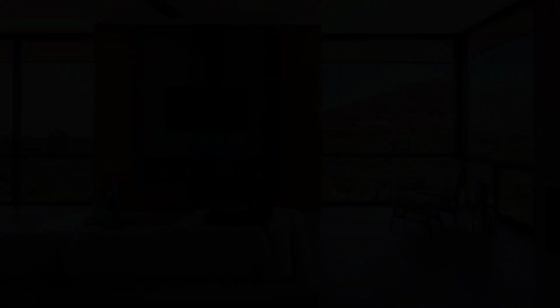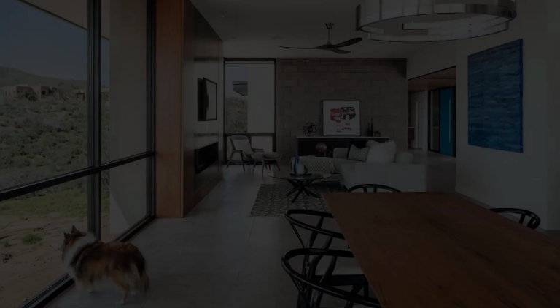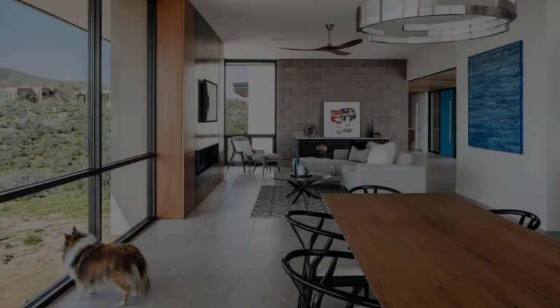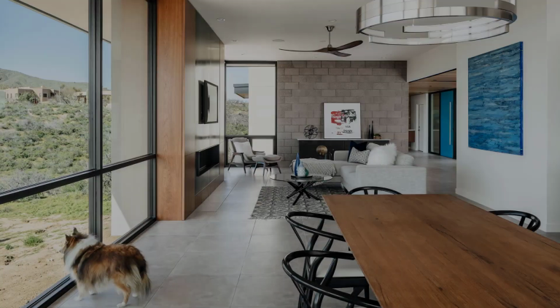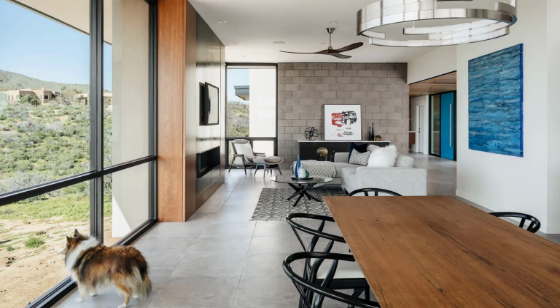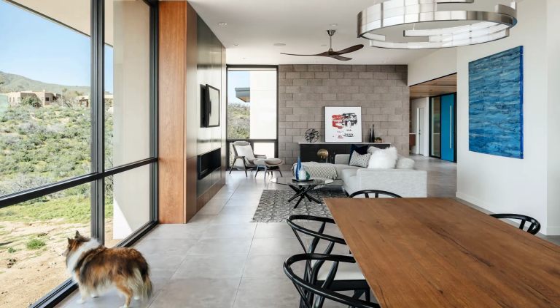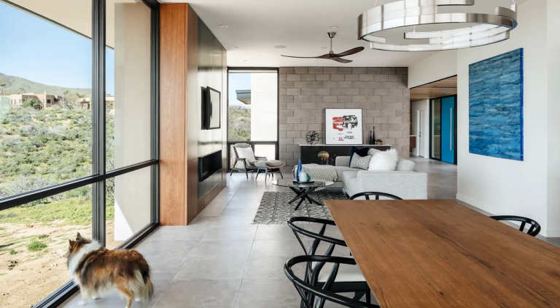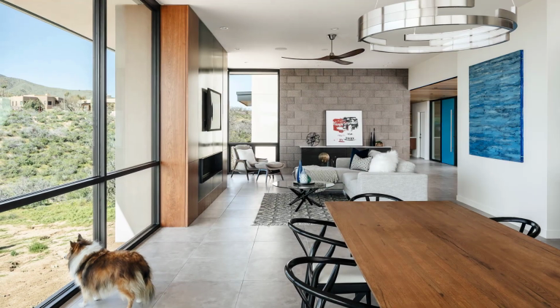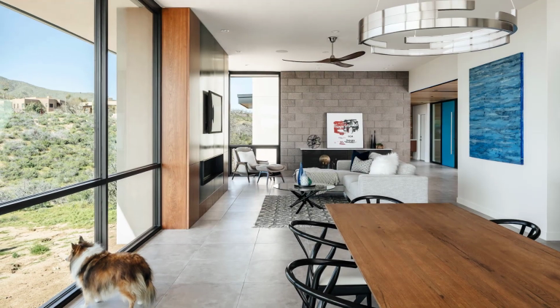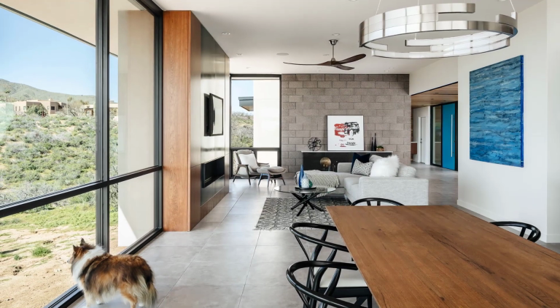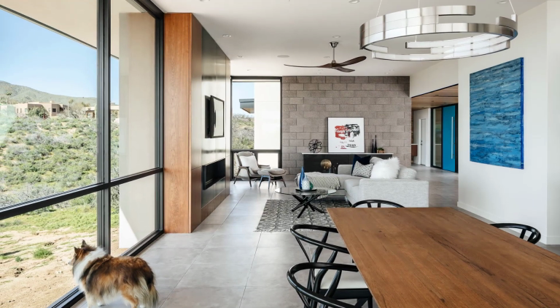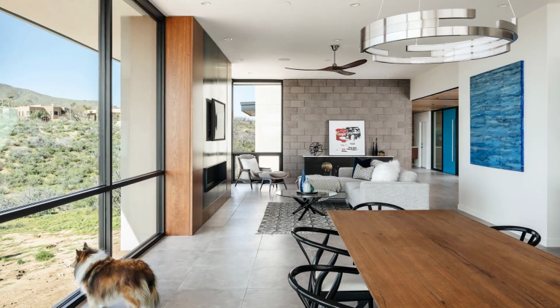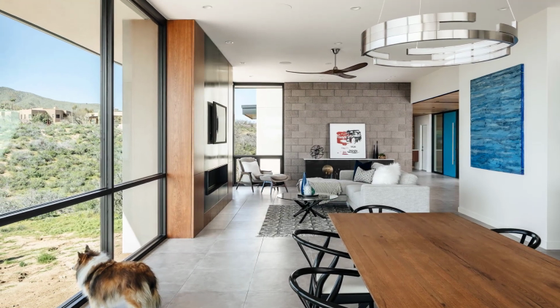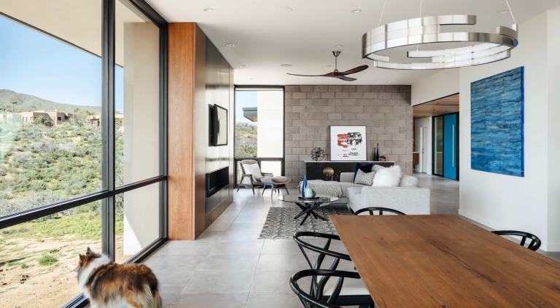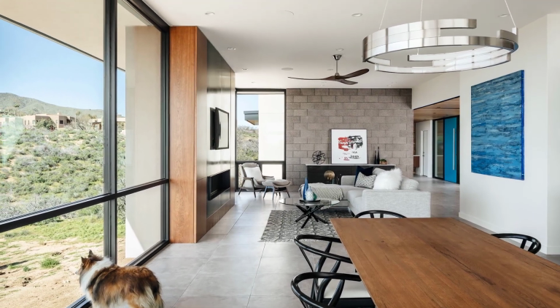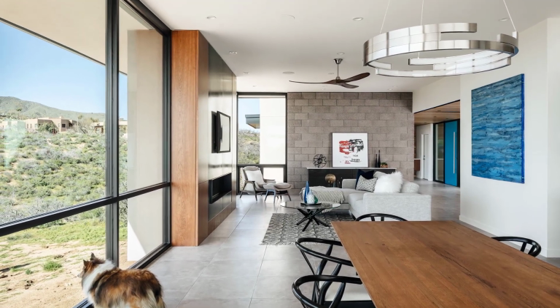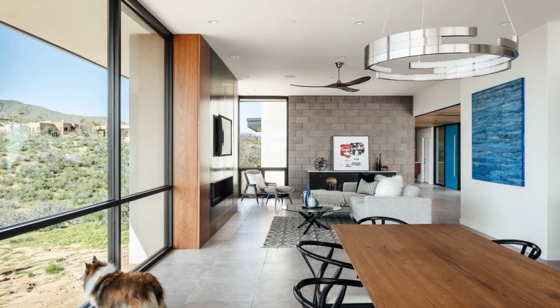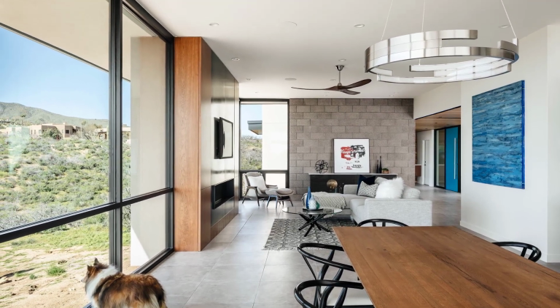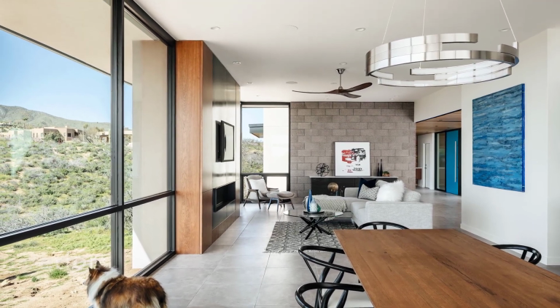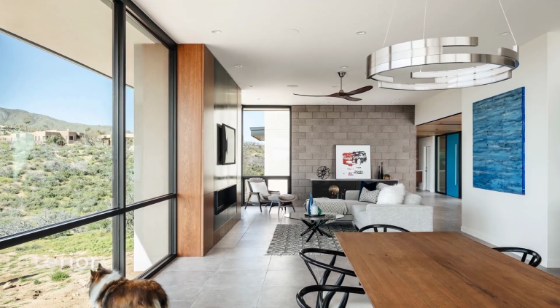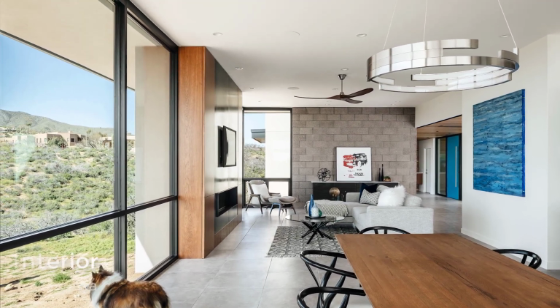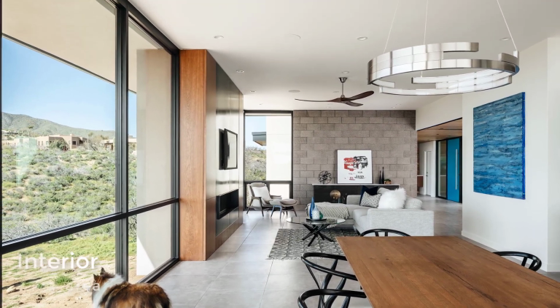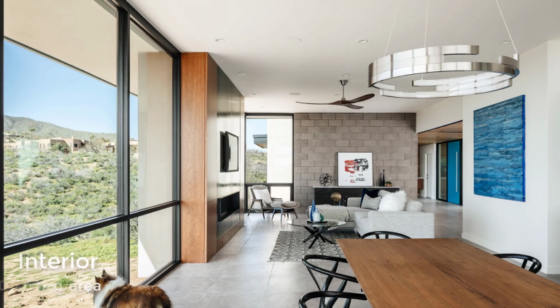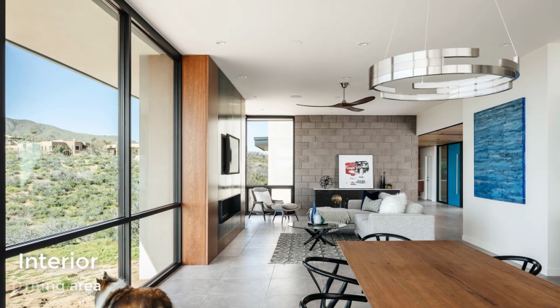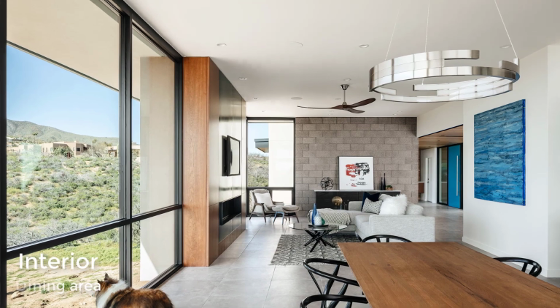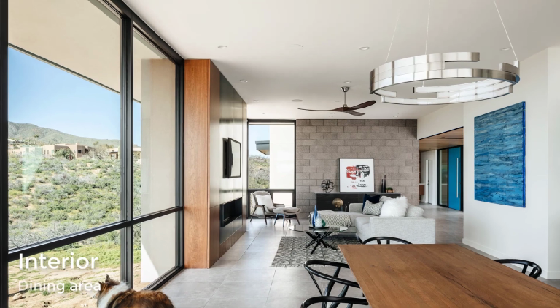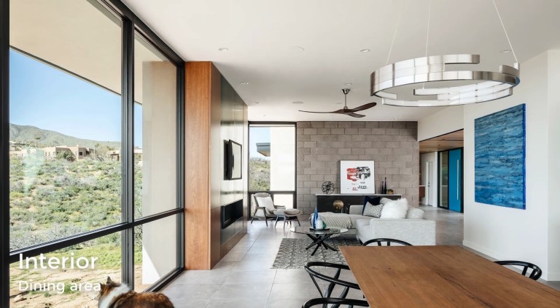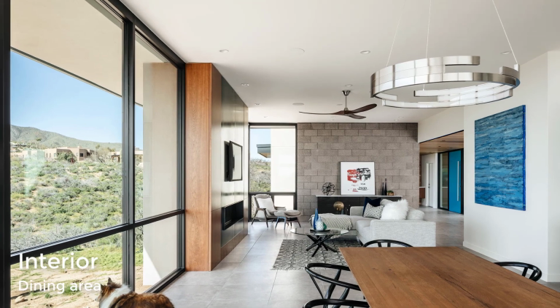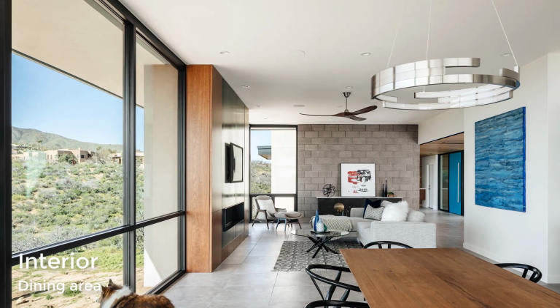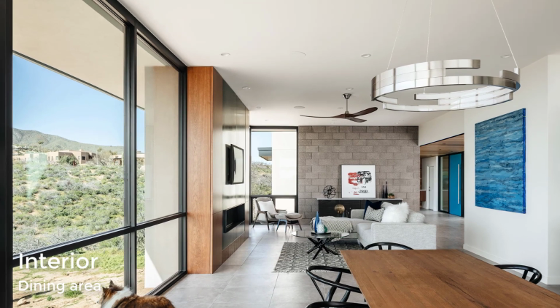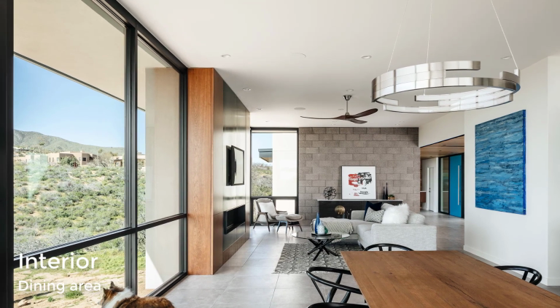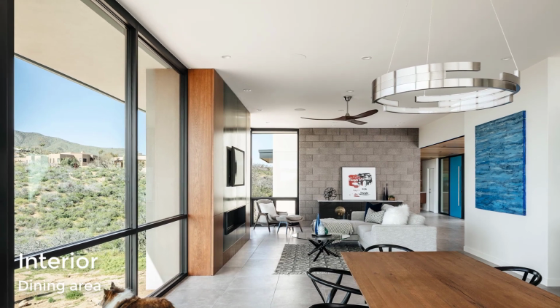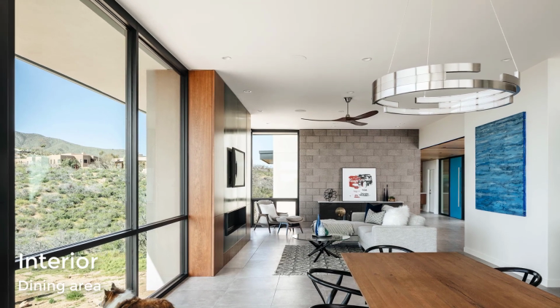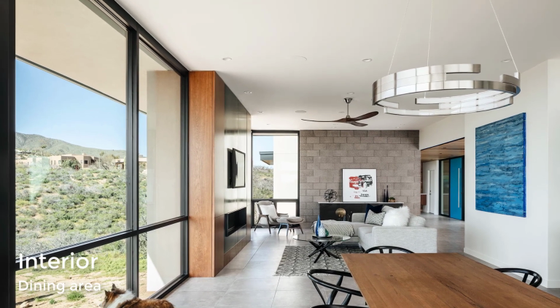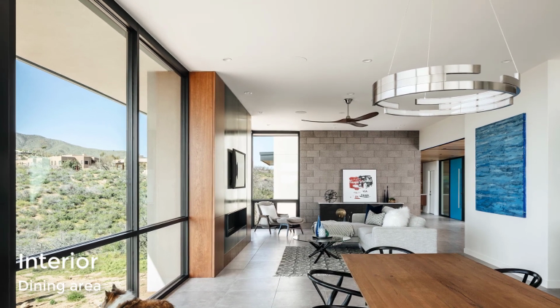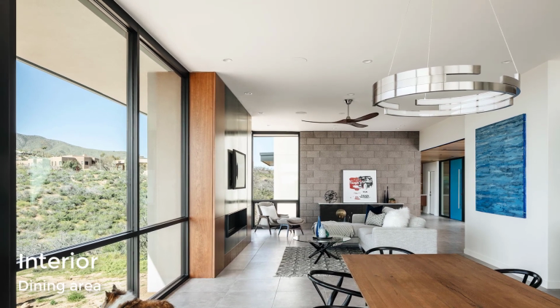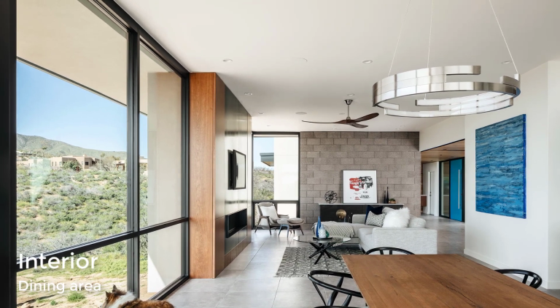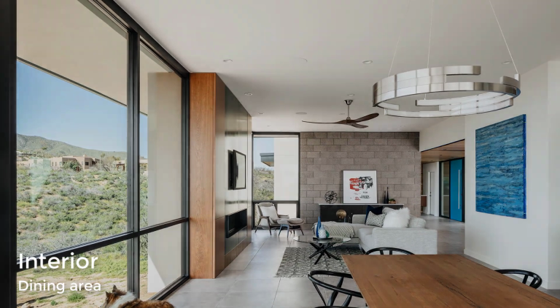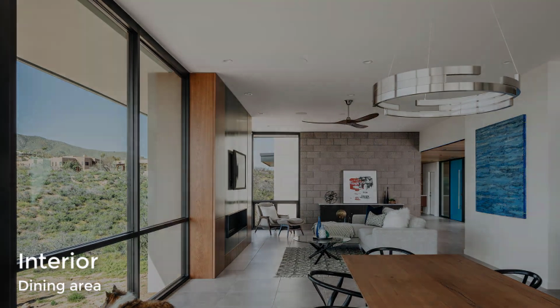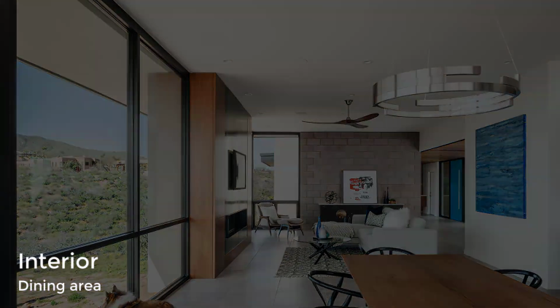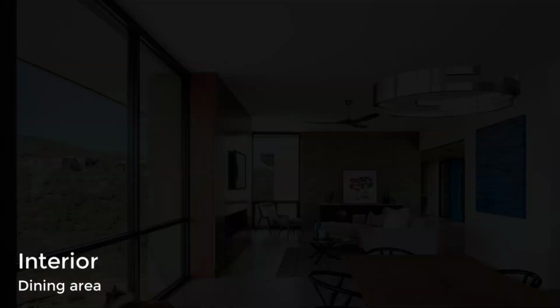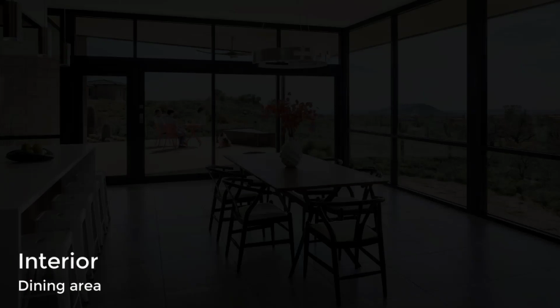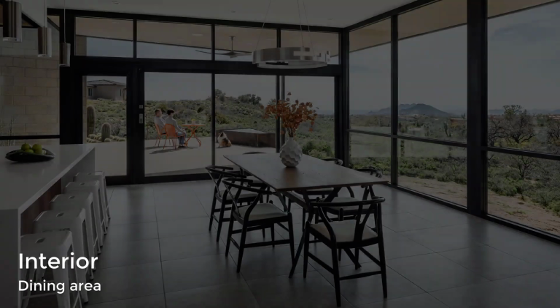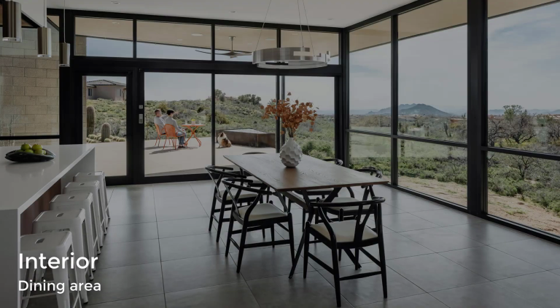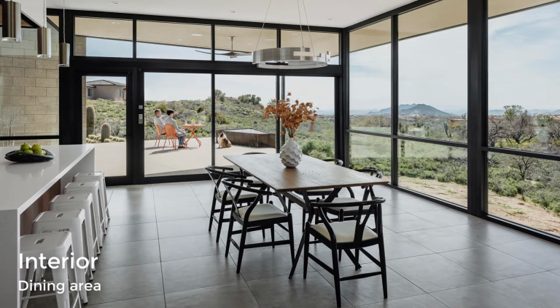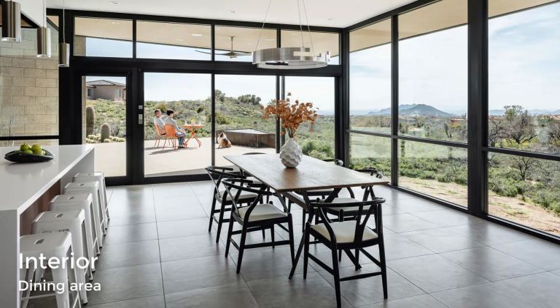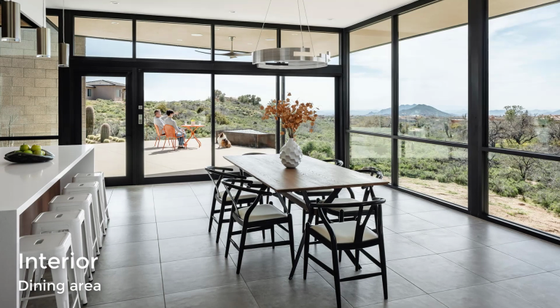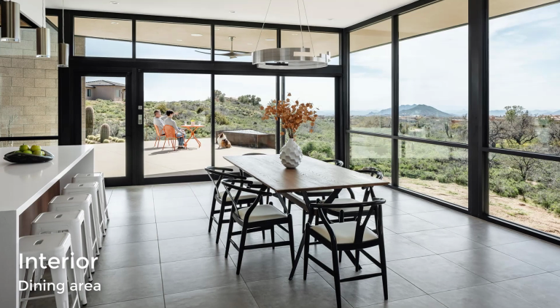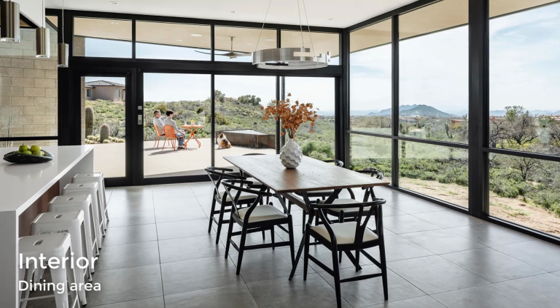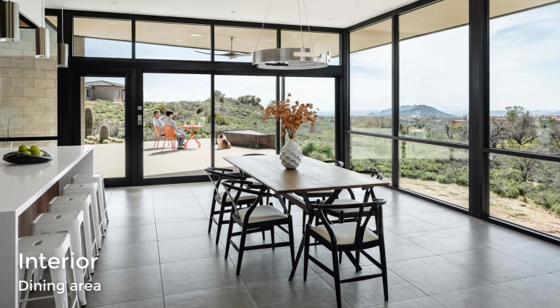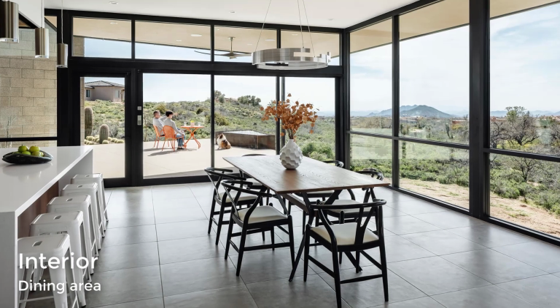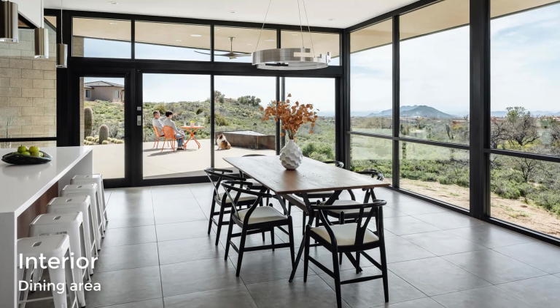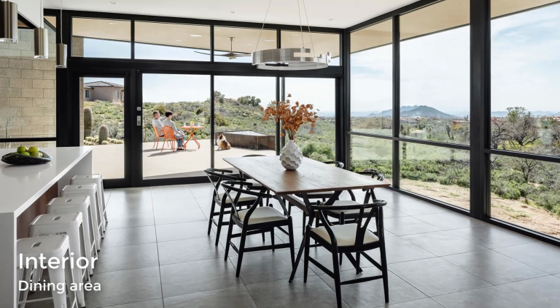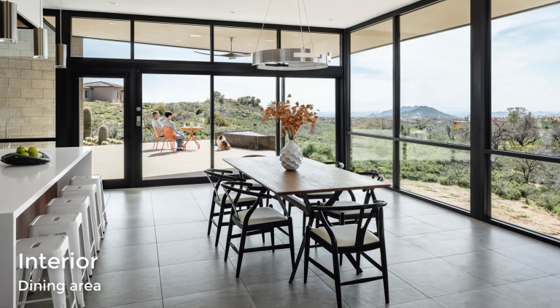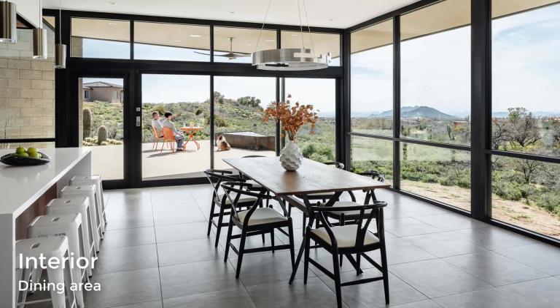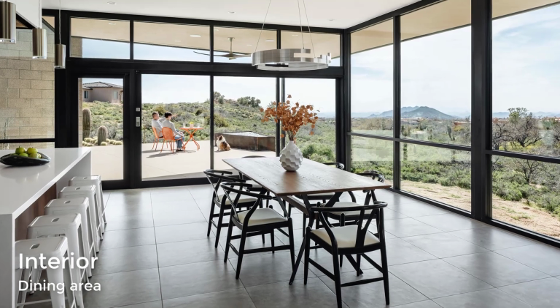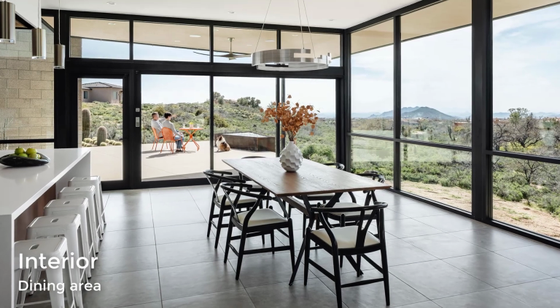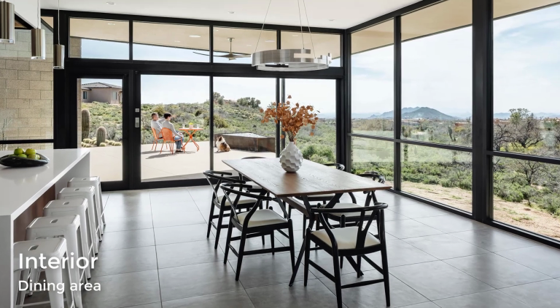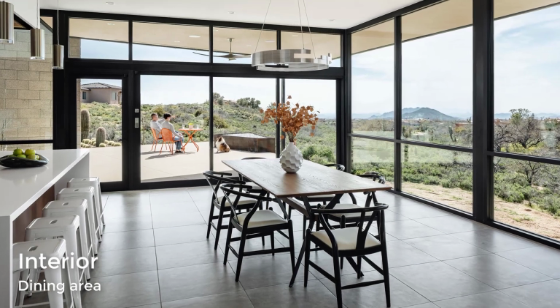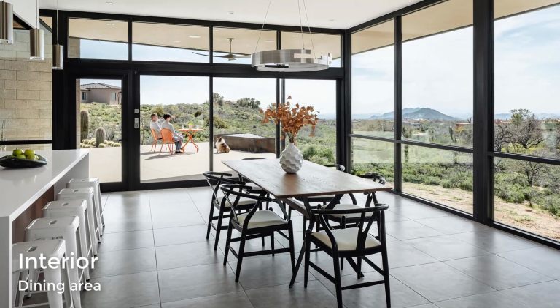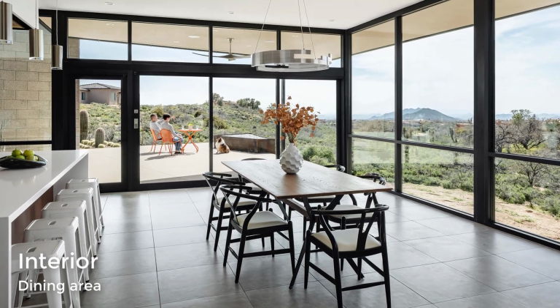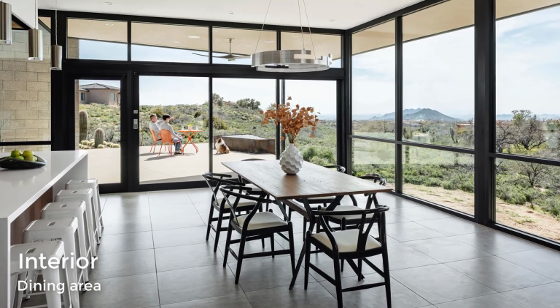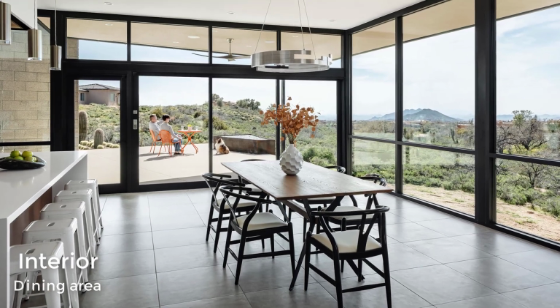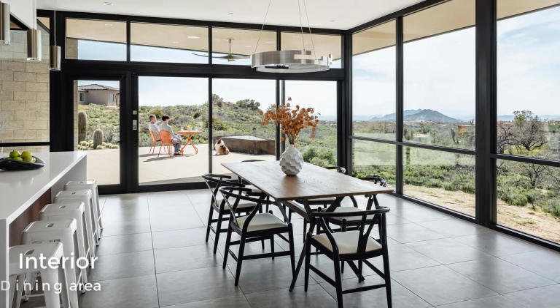The adjacent dining area is surrounded by floor-to-ceiling glass, while a three-panel sliding door system opens to the outdoor patio beyond.